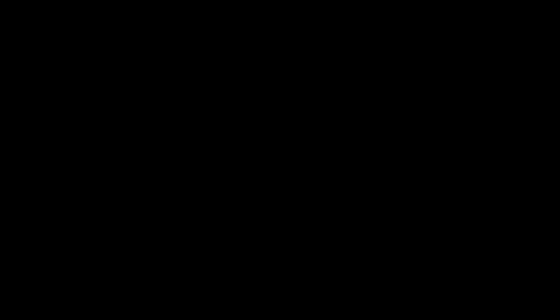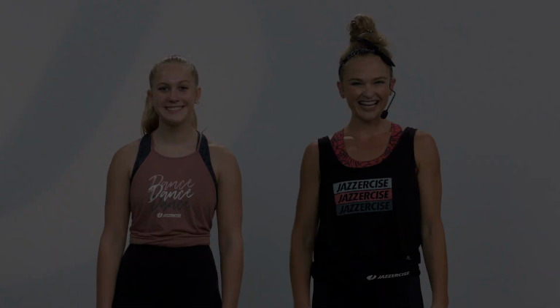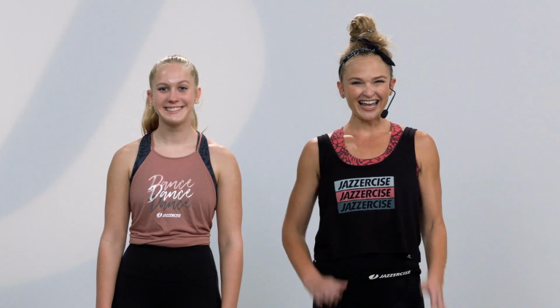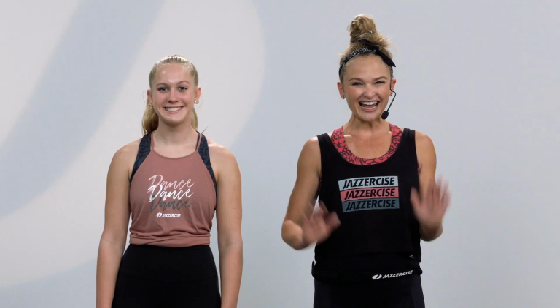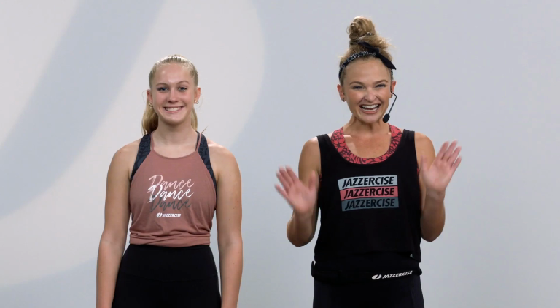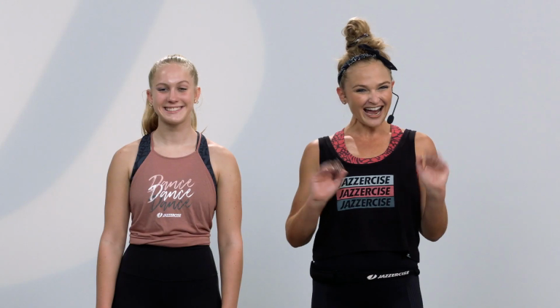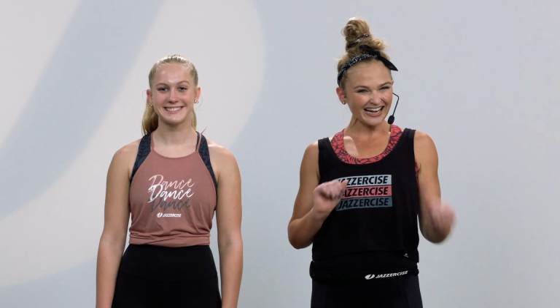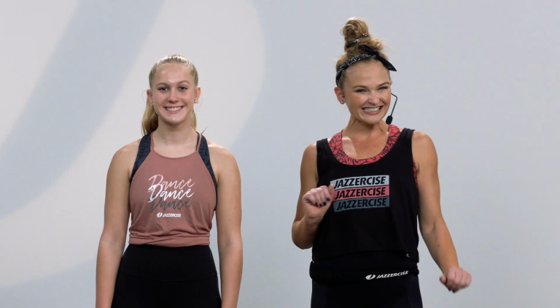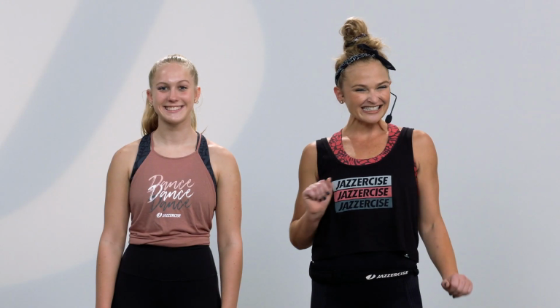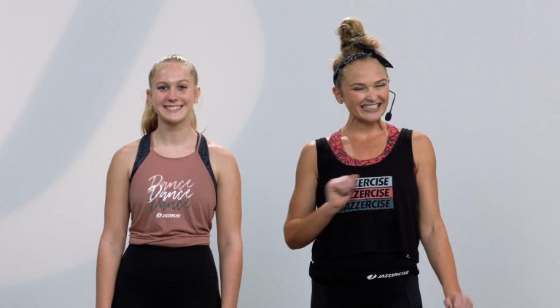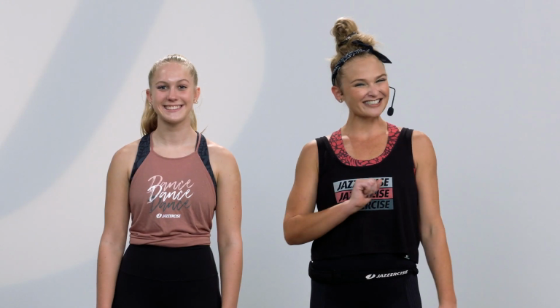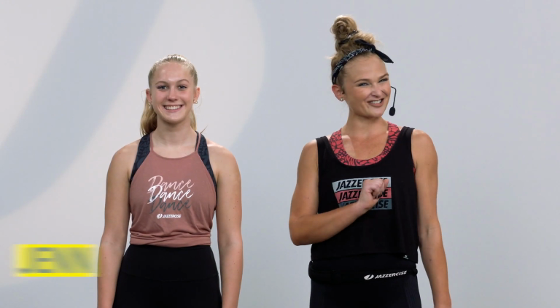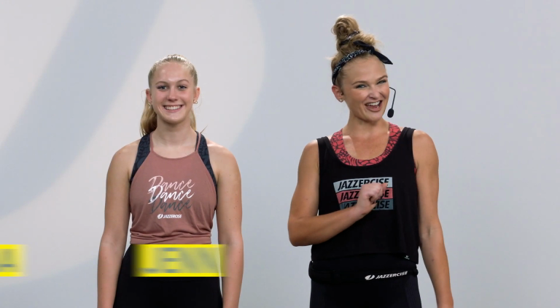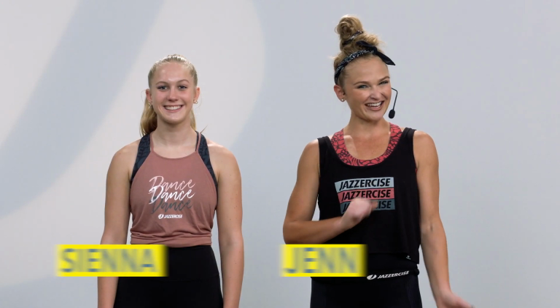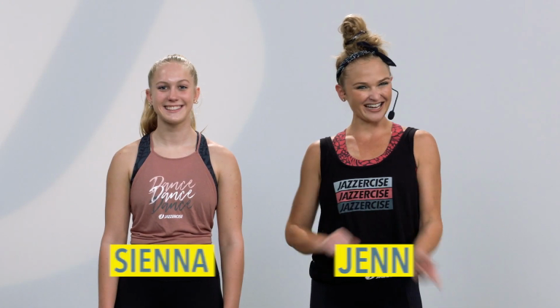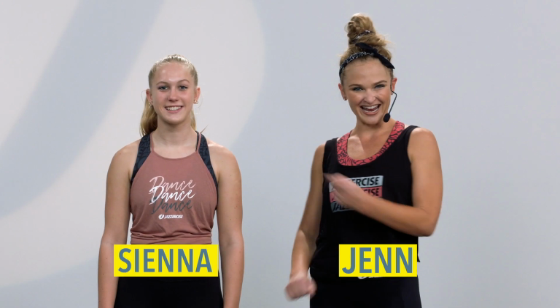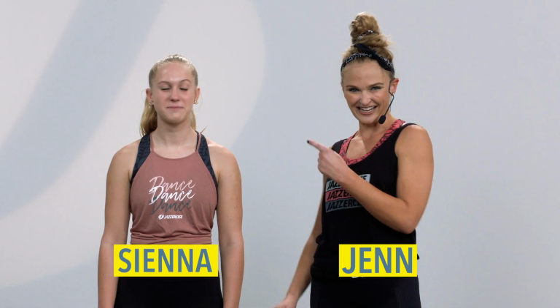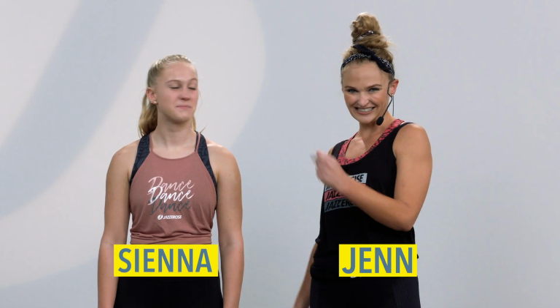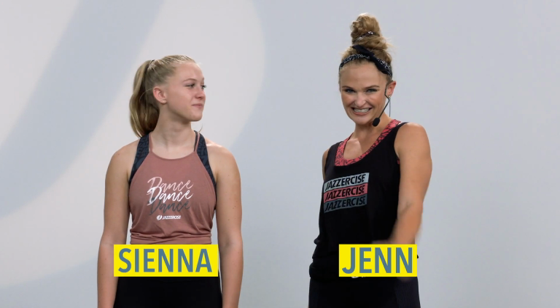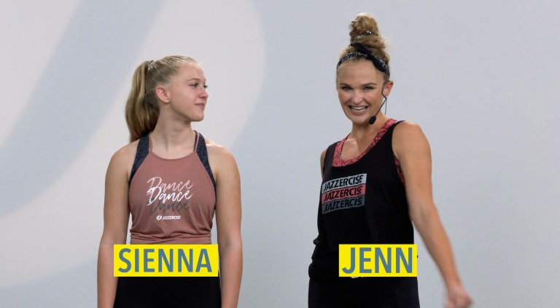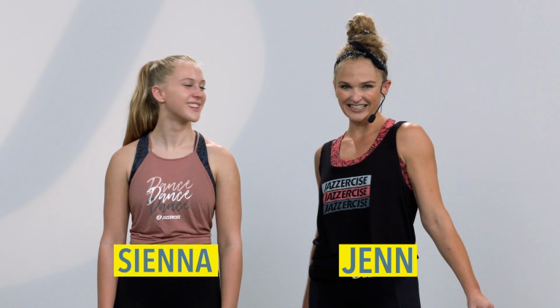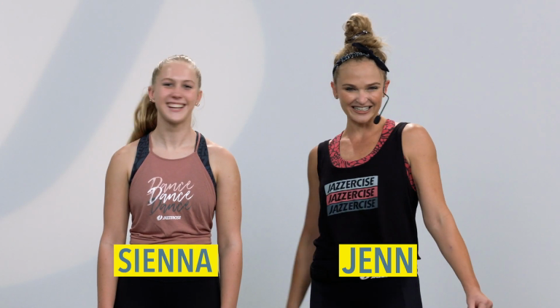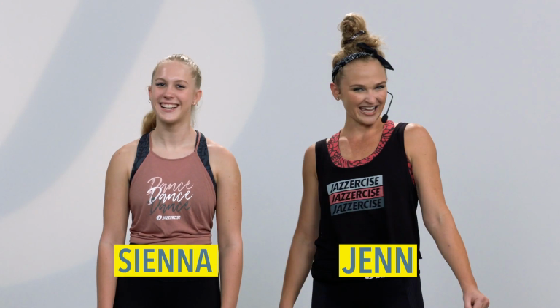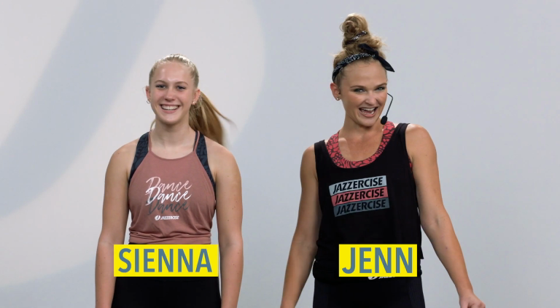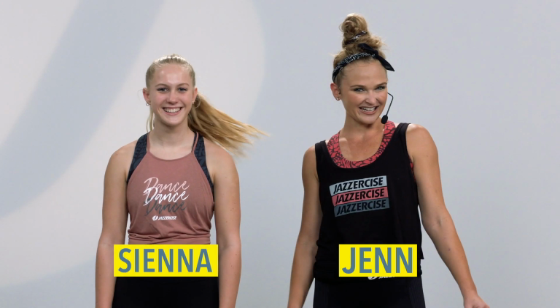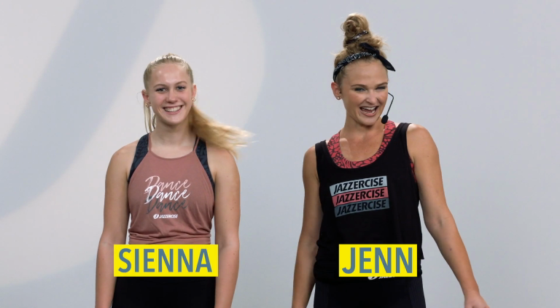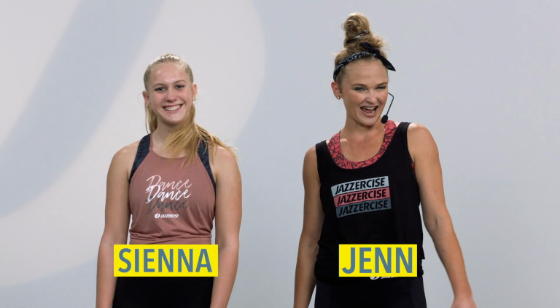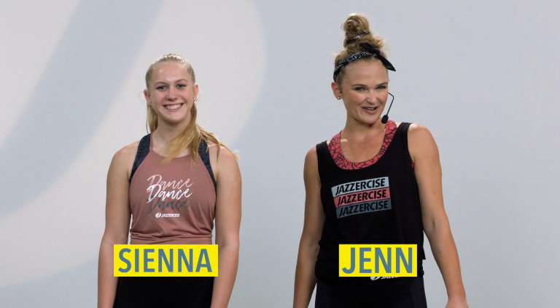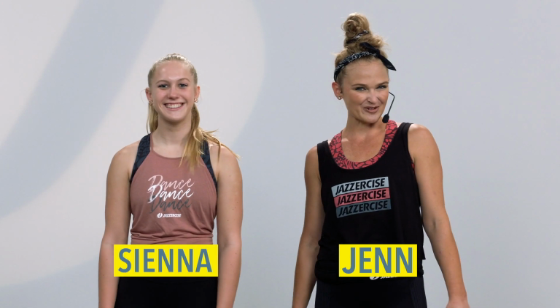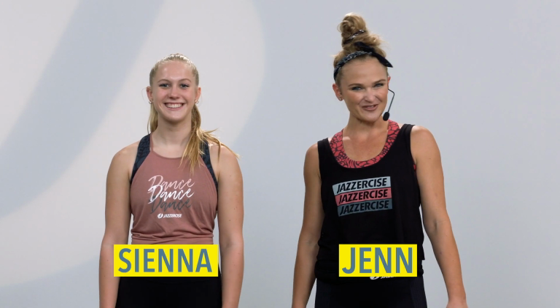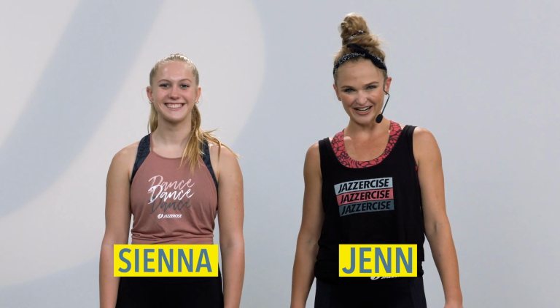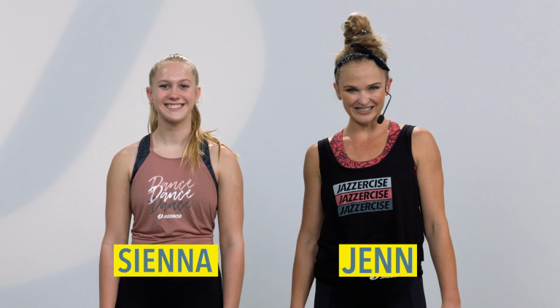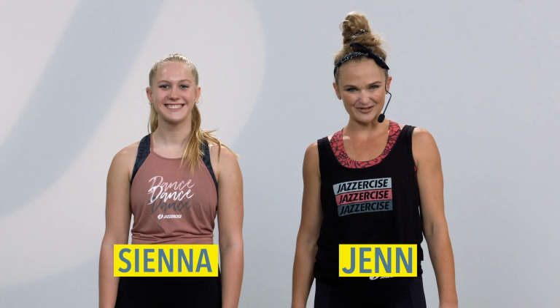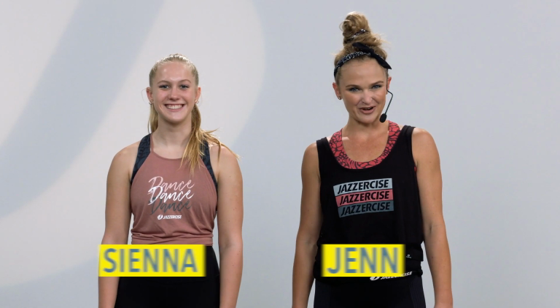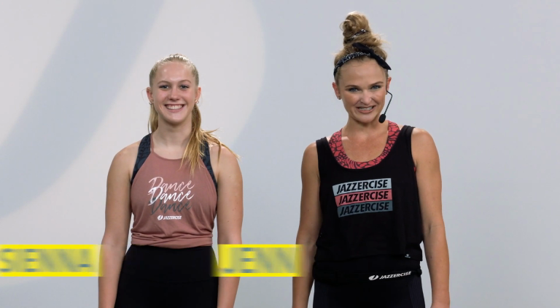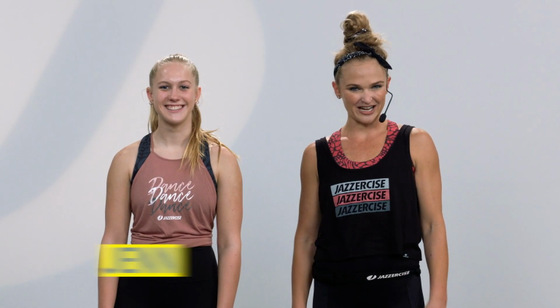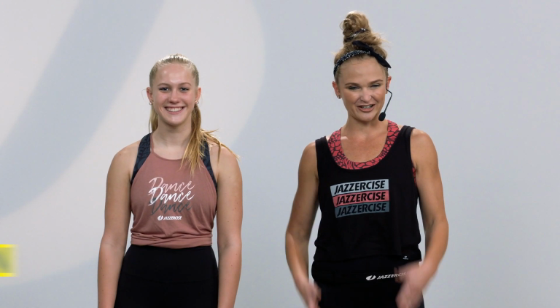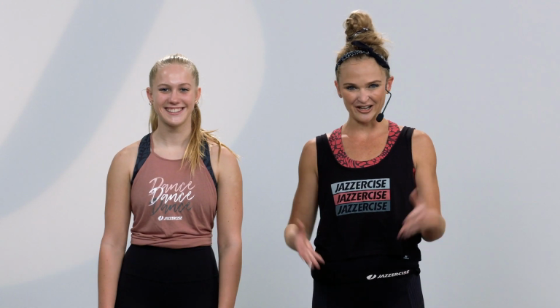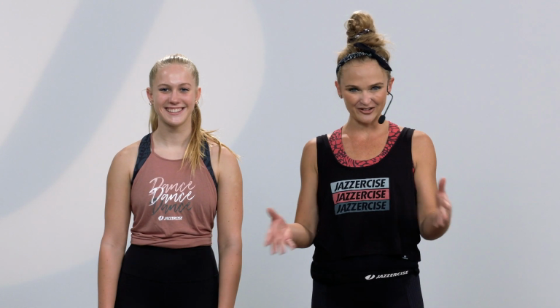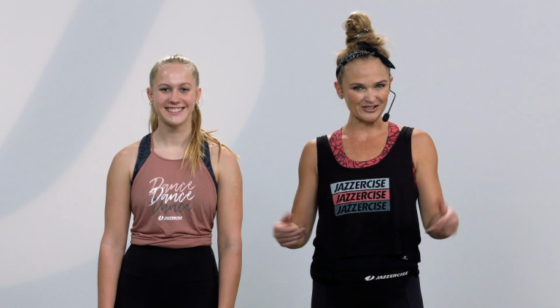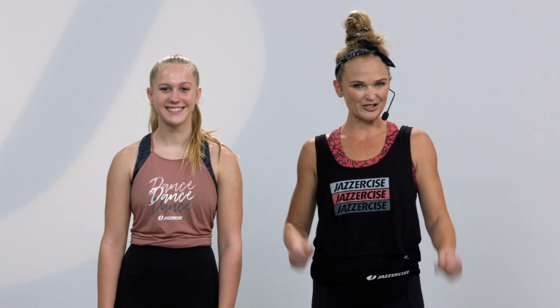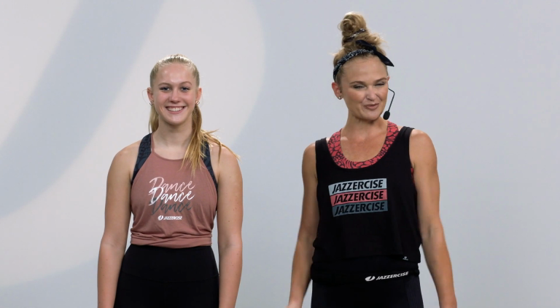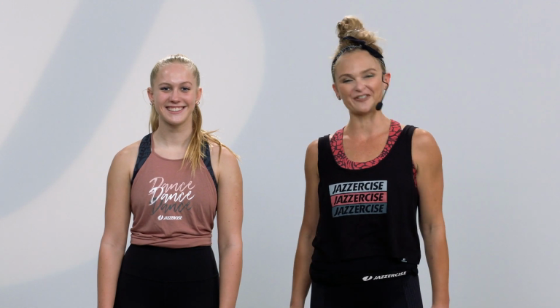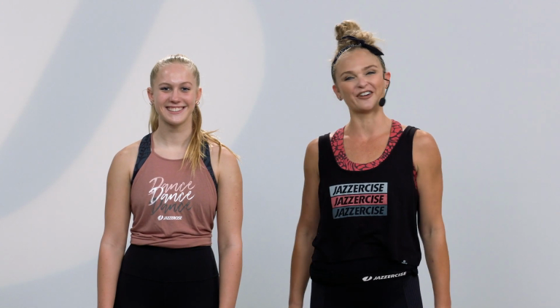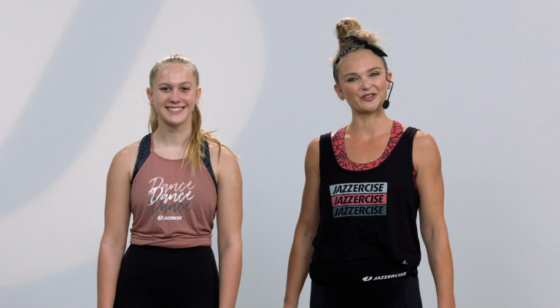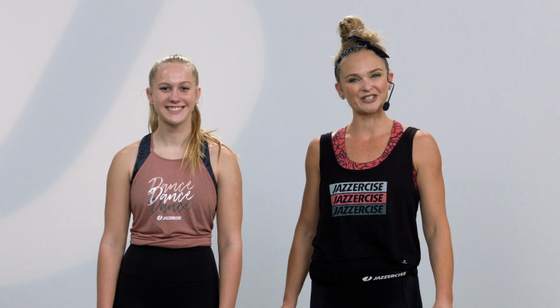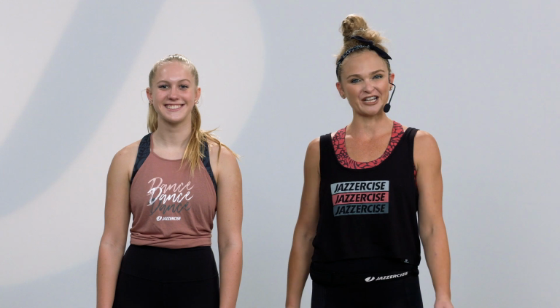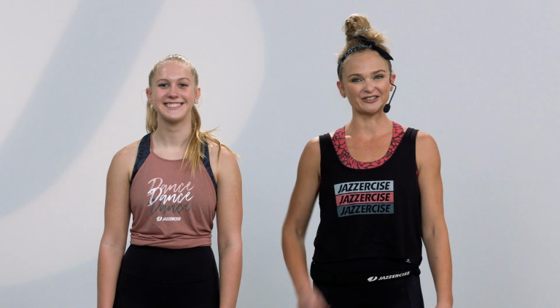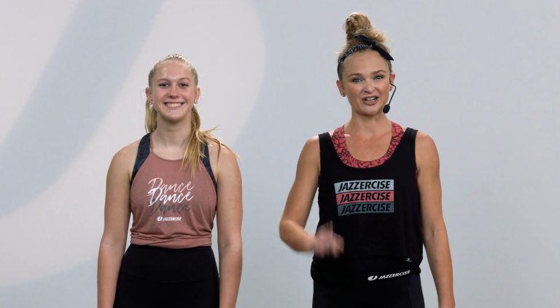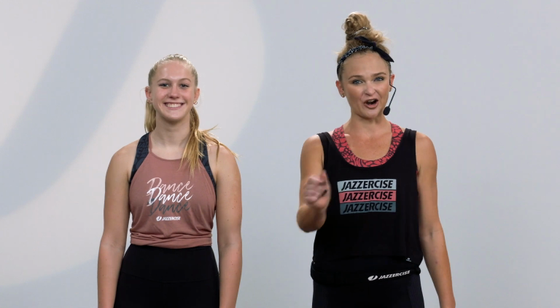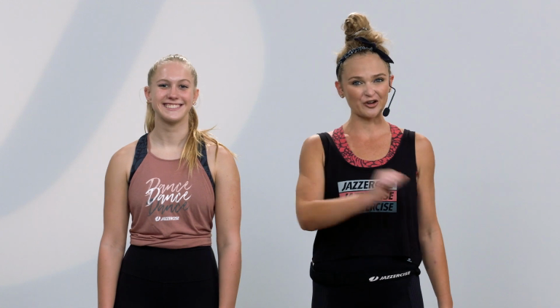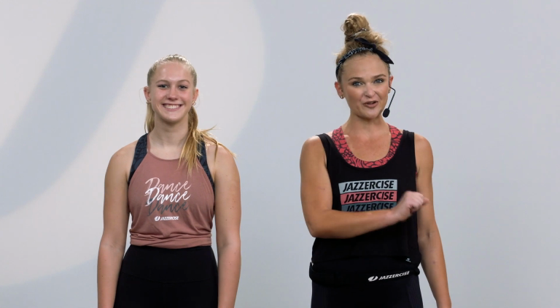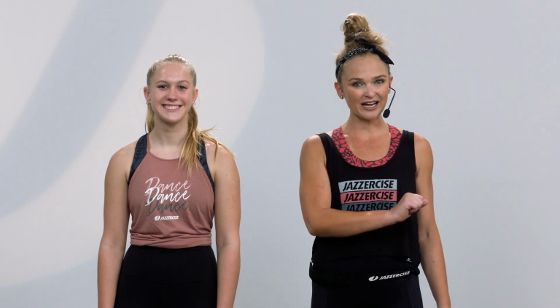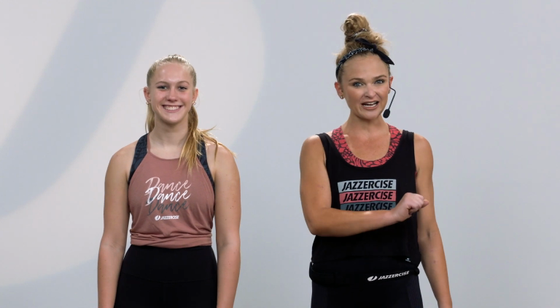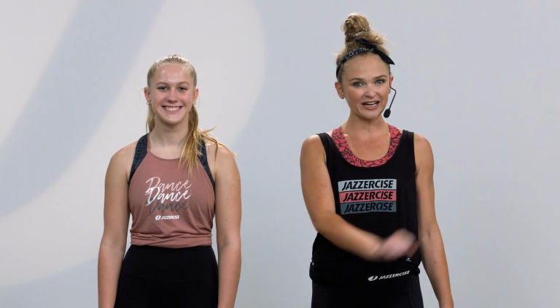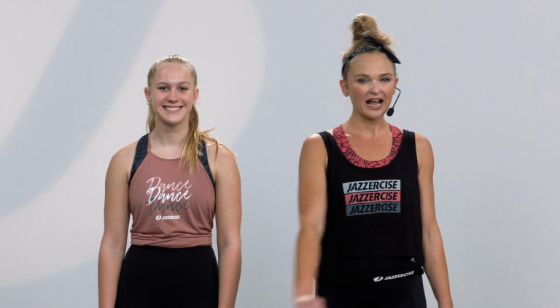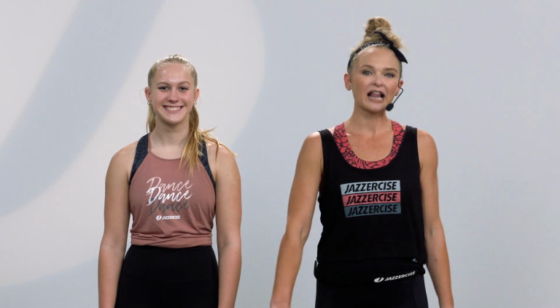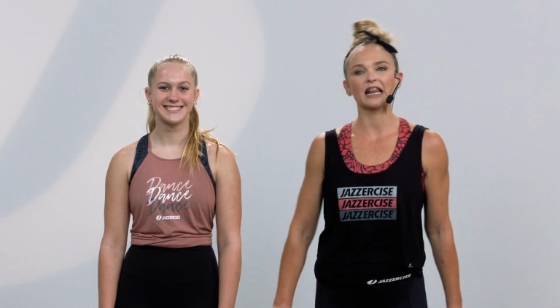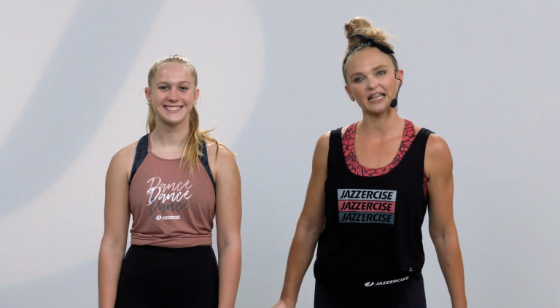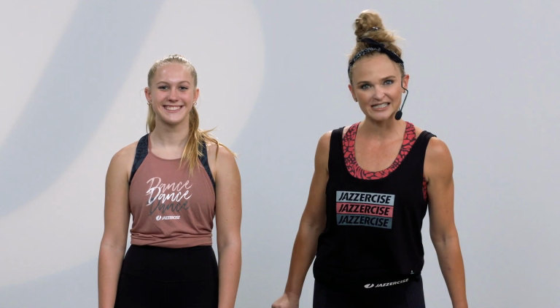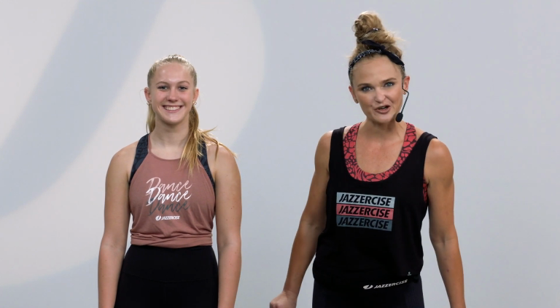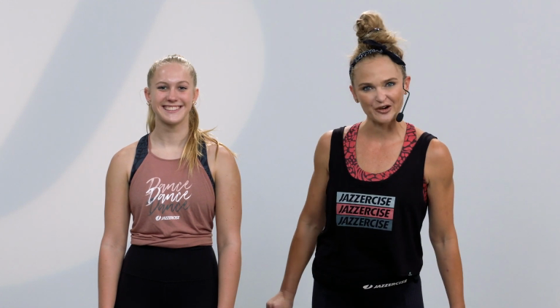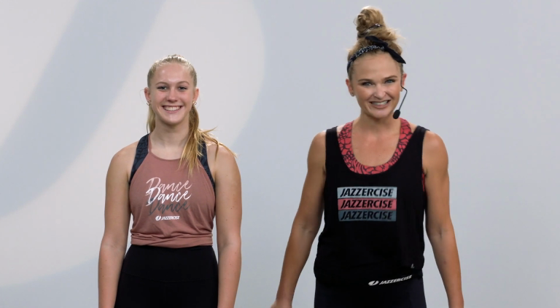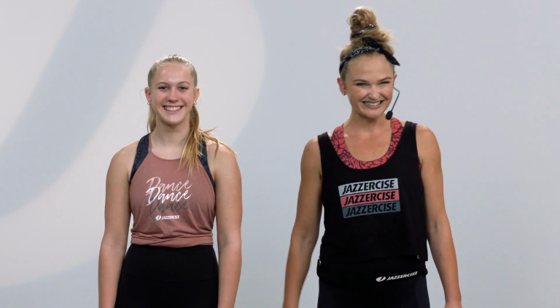Hey guys, it's Jen and Sienna again and we're ready to break down another super fun routine. Are you ready? Let's do it.